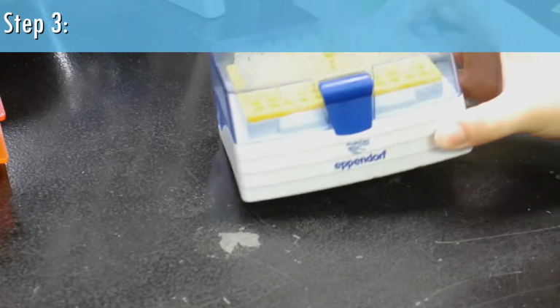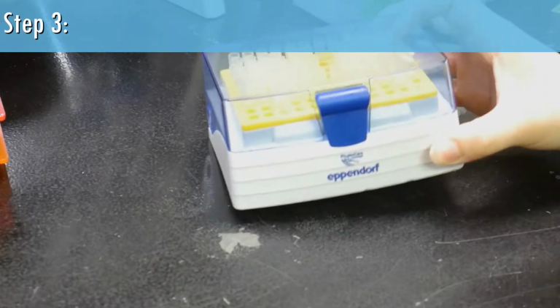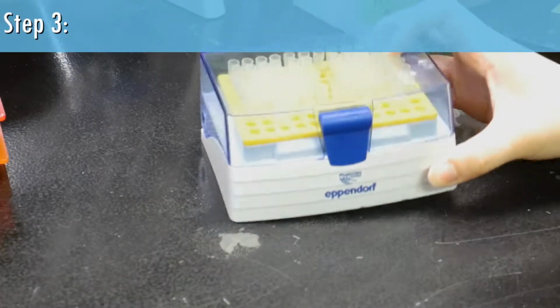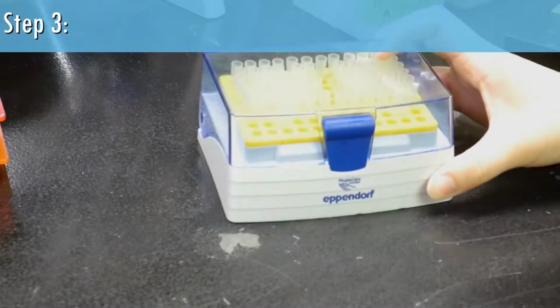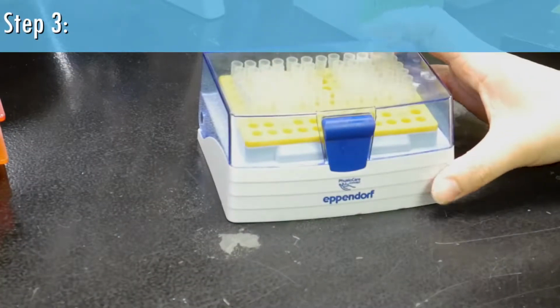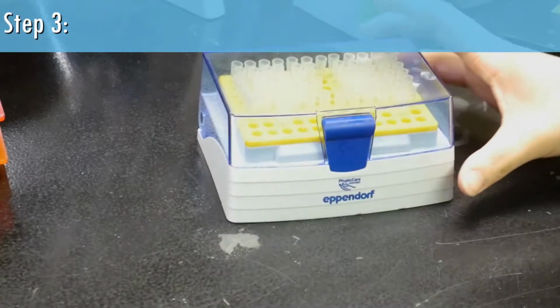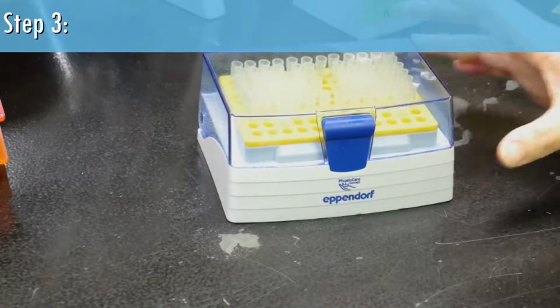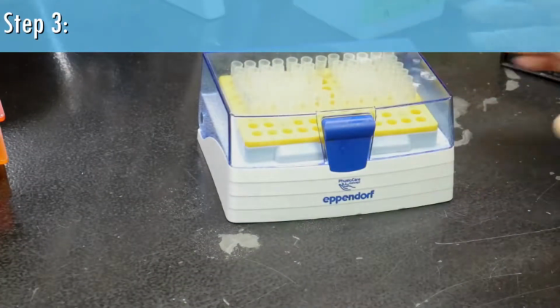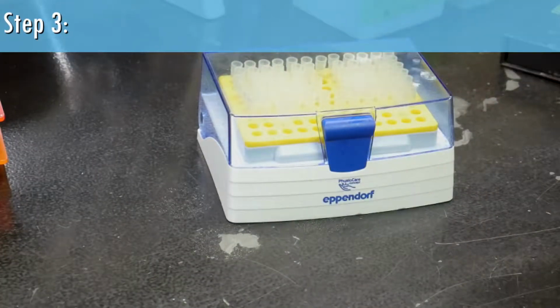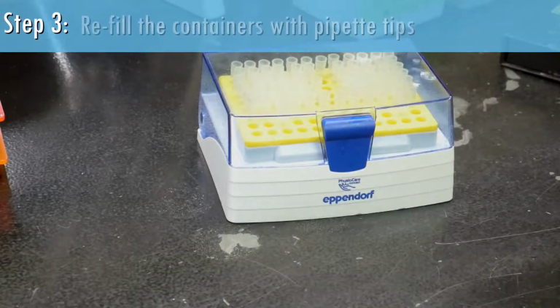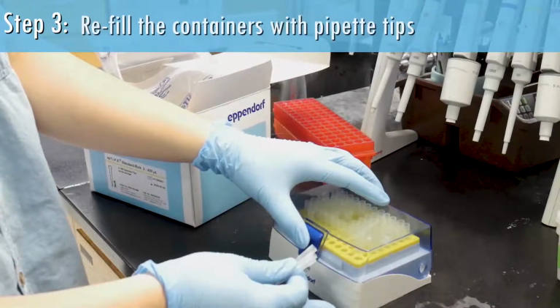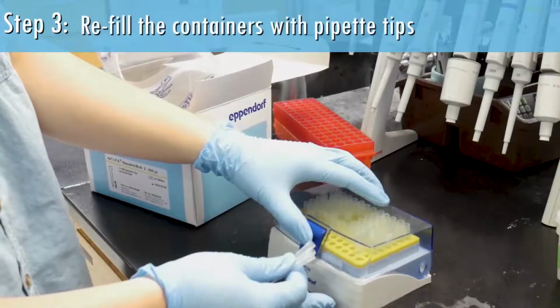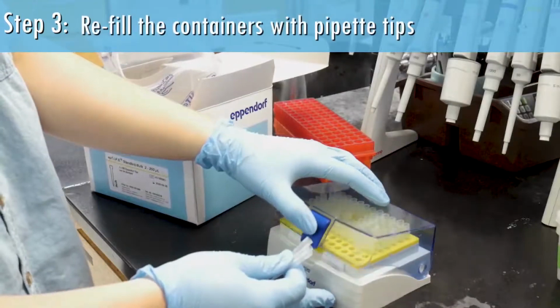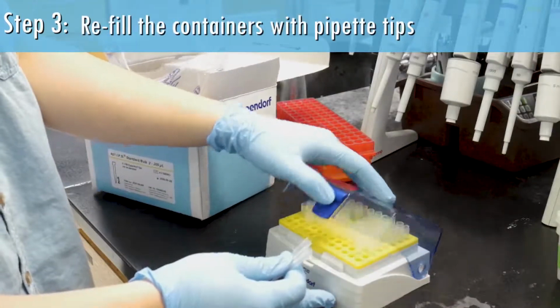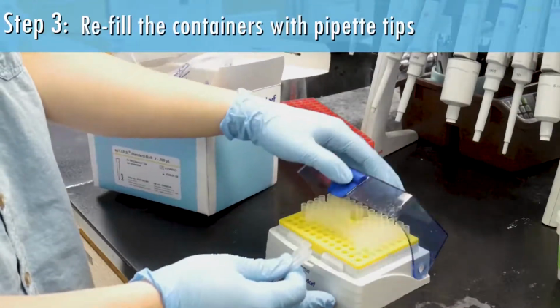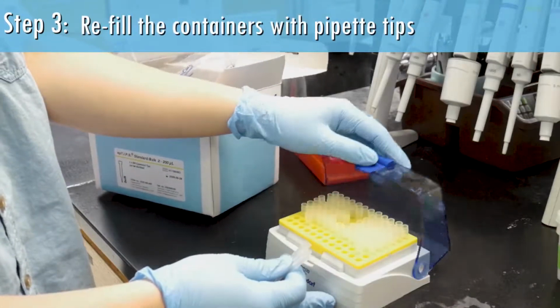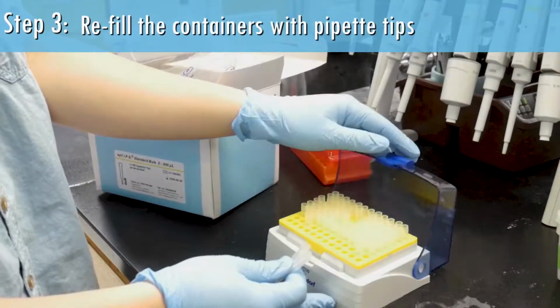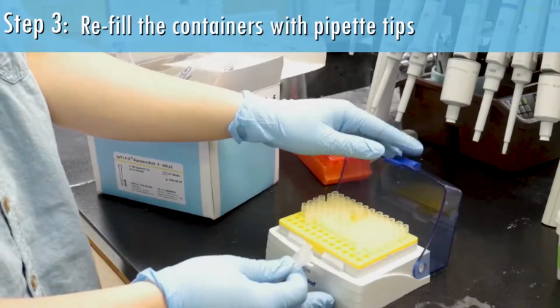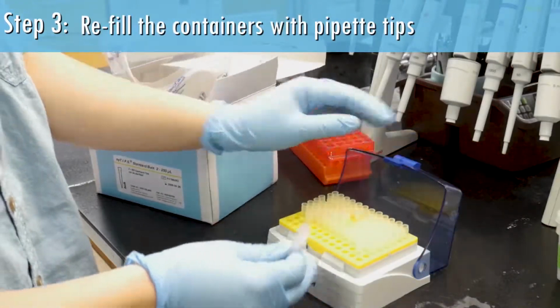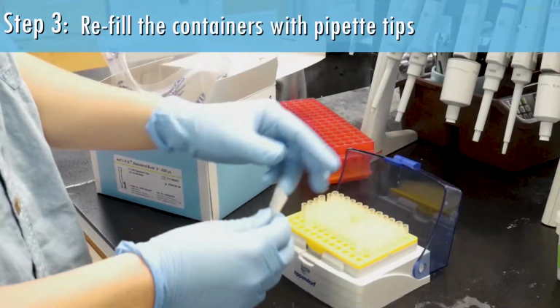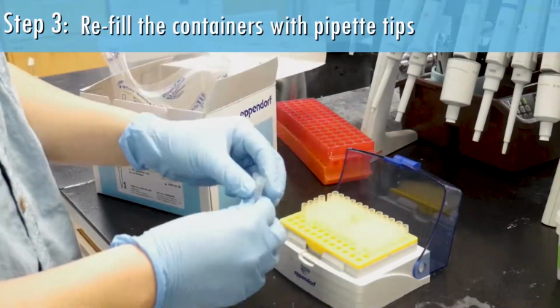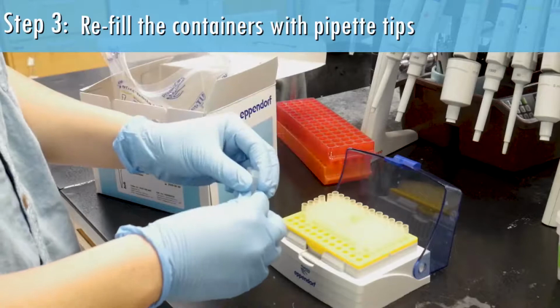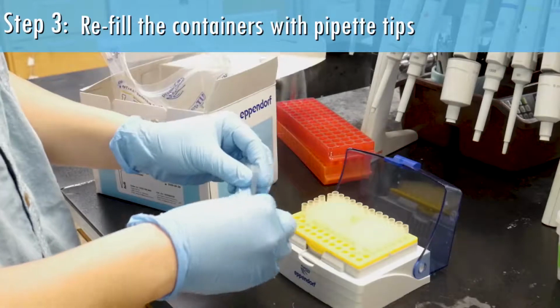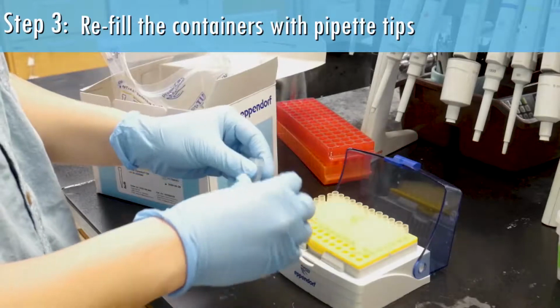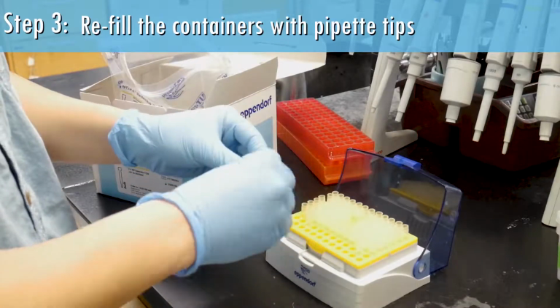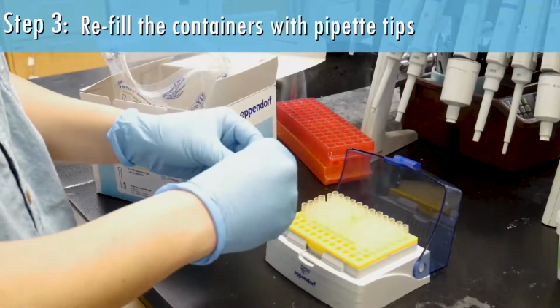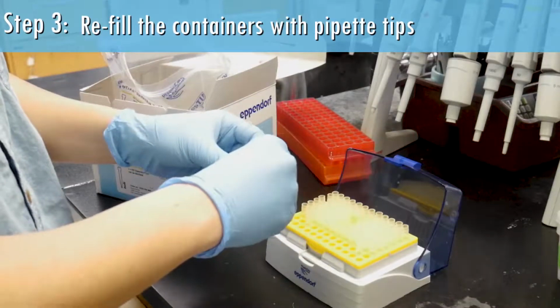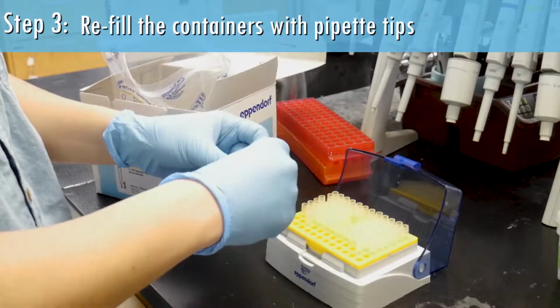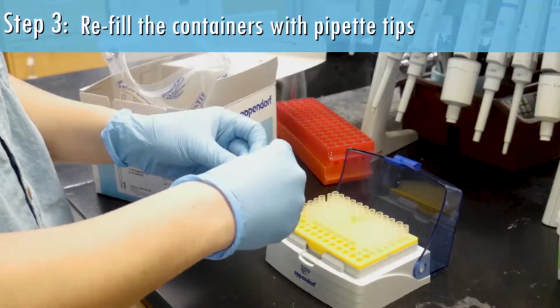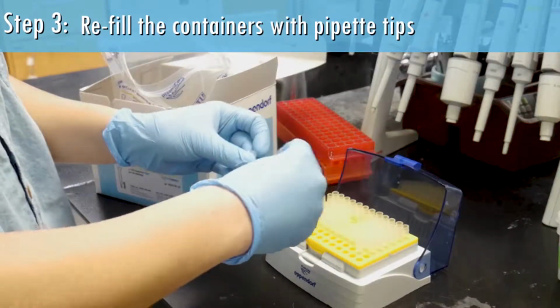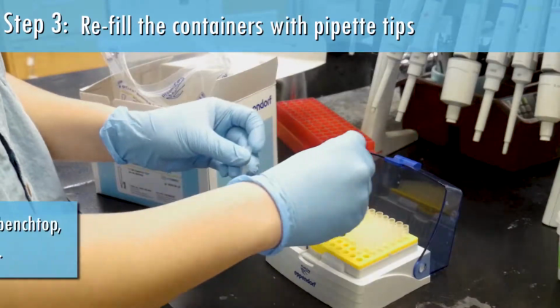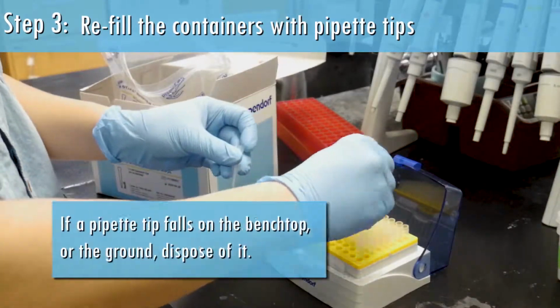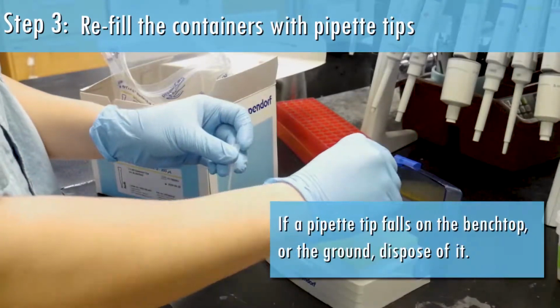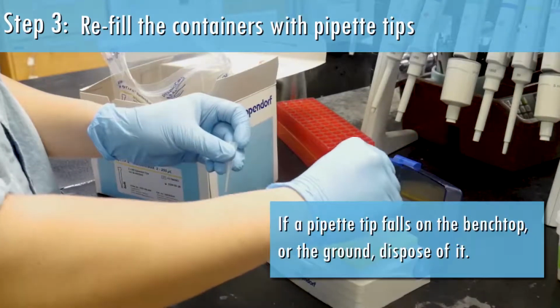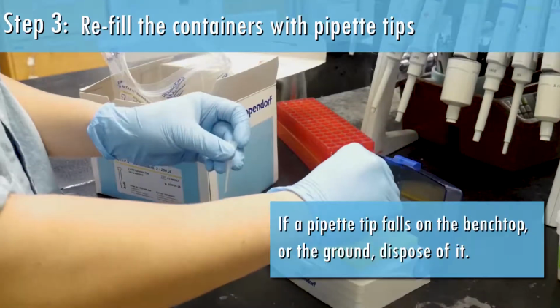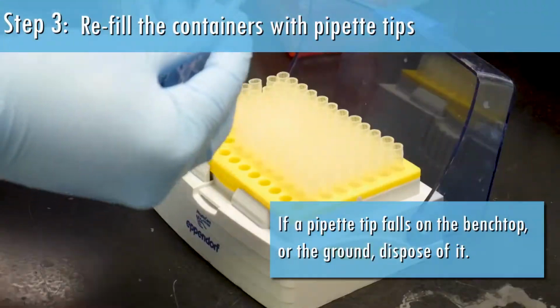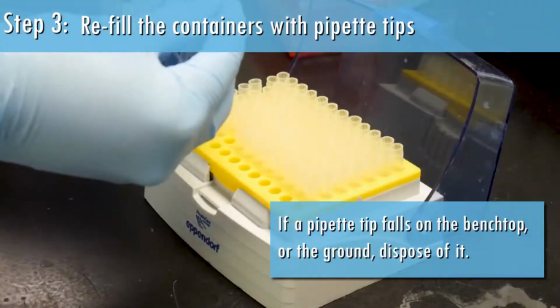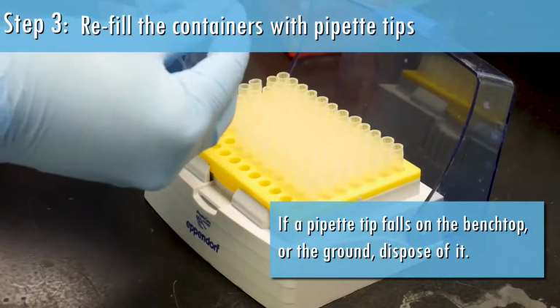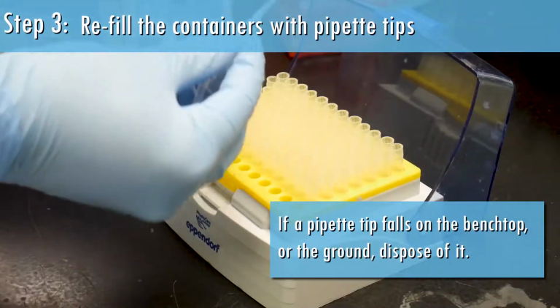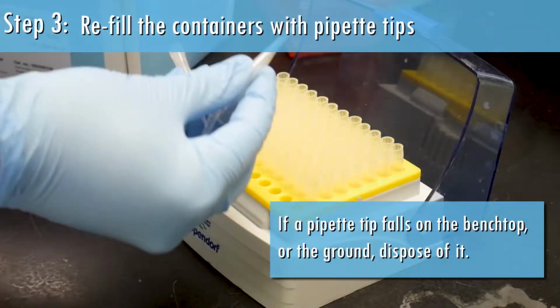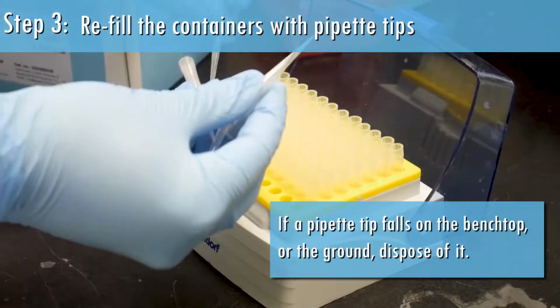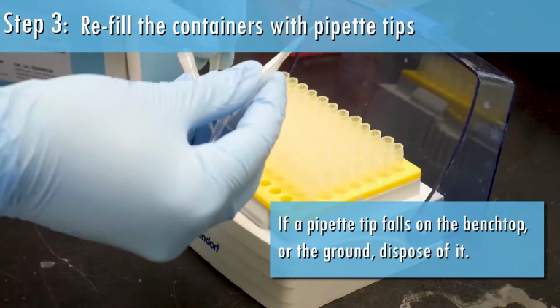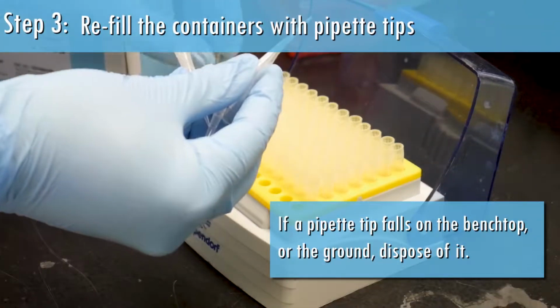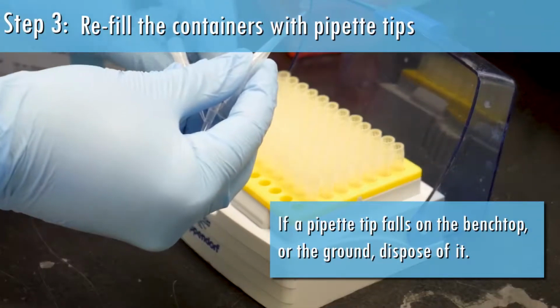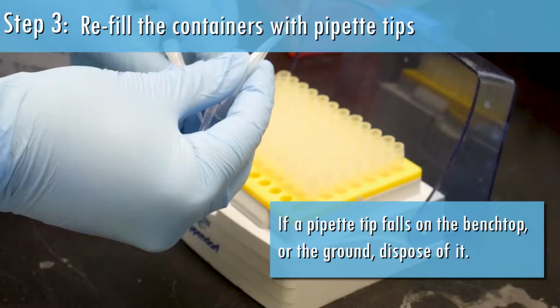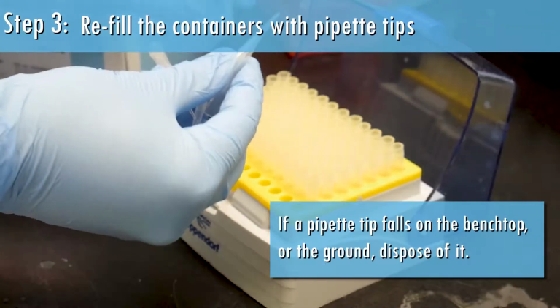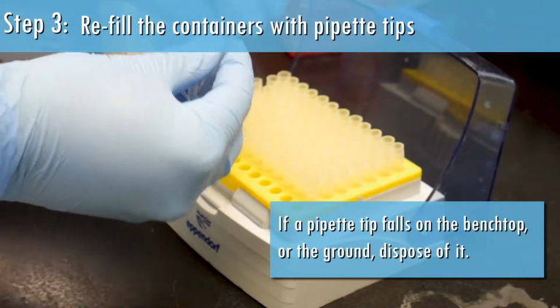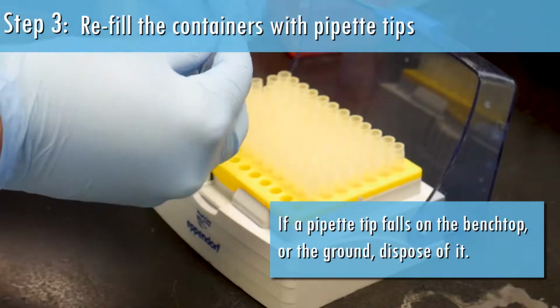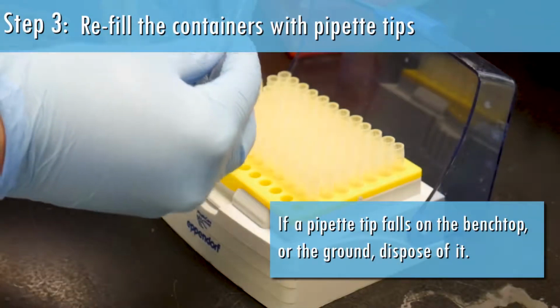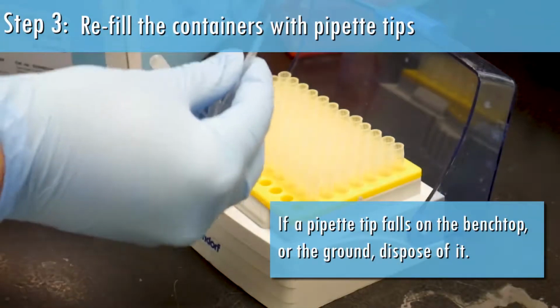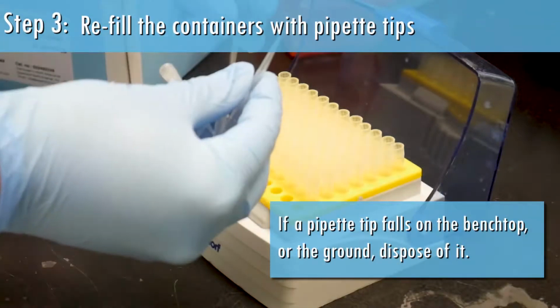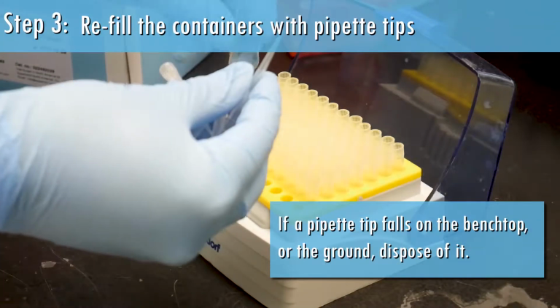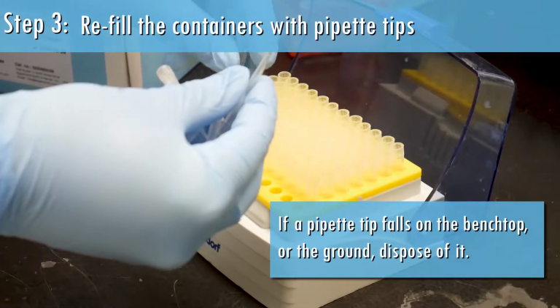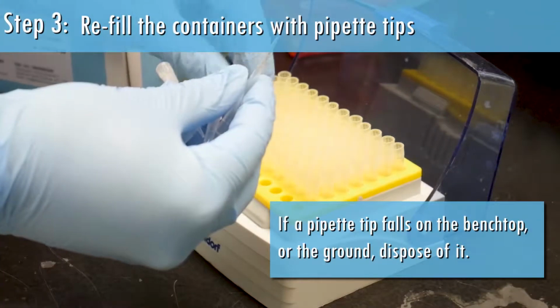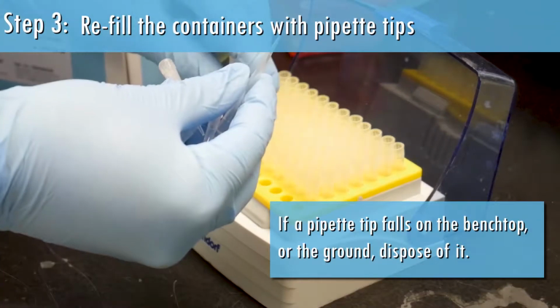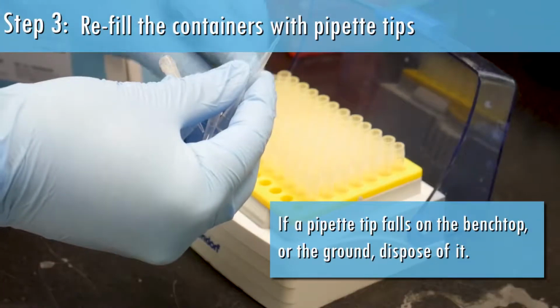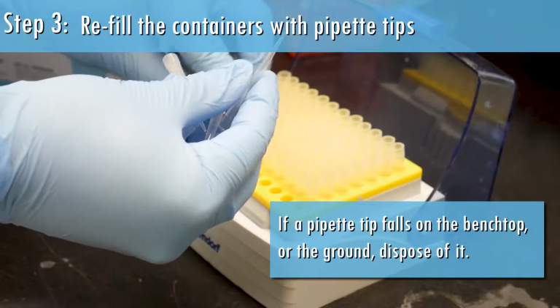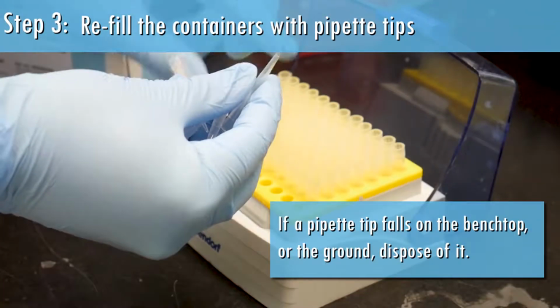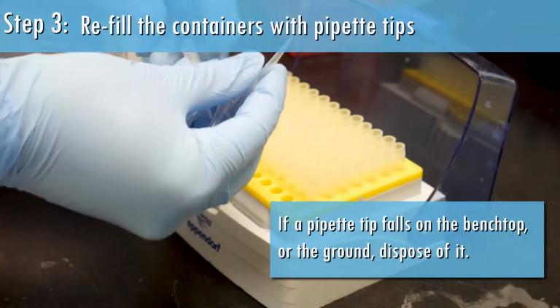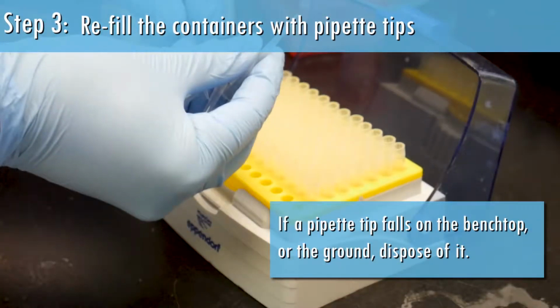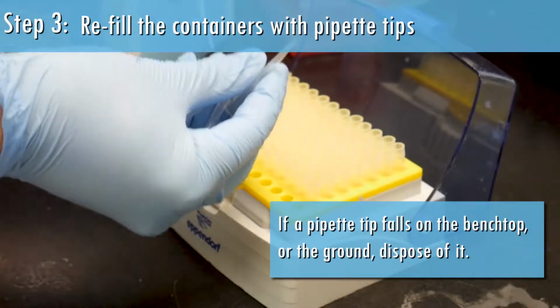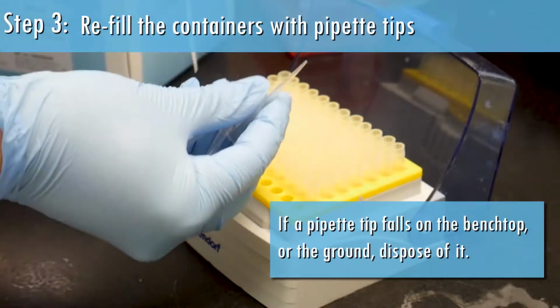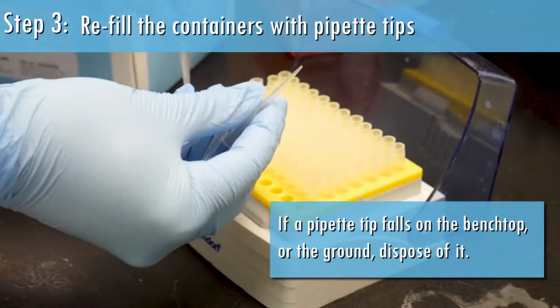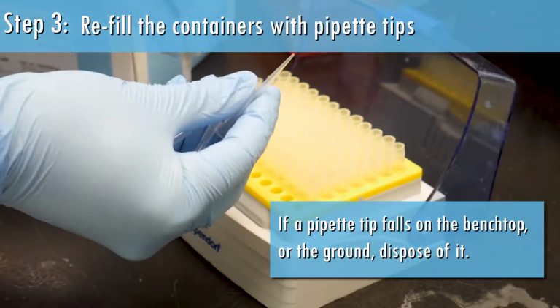Step 3: Refill the containers with pipette tips. If a pipette tip falls on the benchtop or the ground, dispose of it.